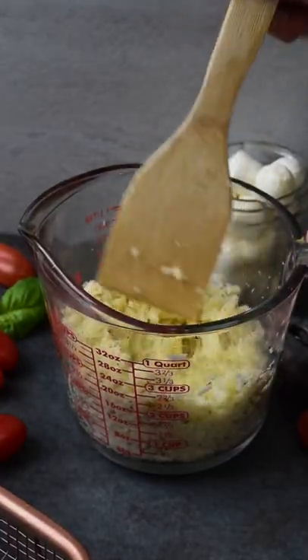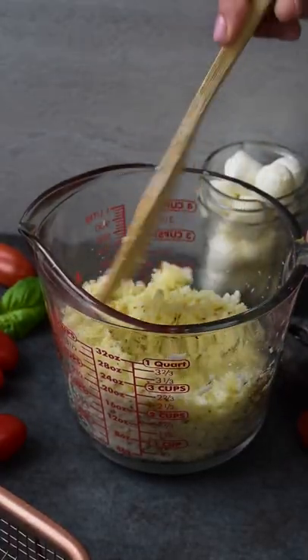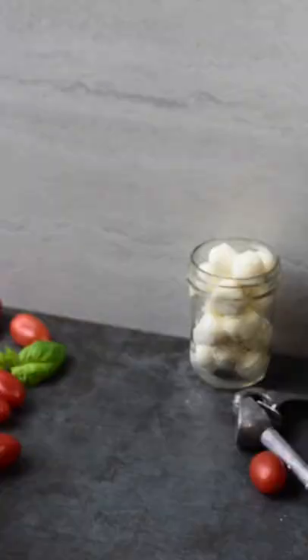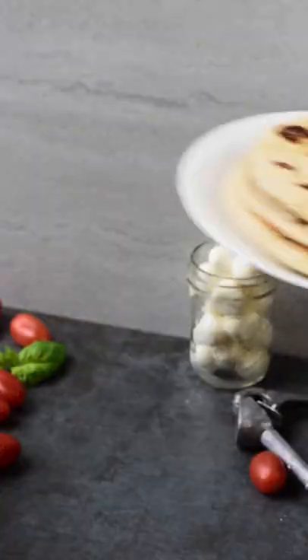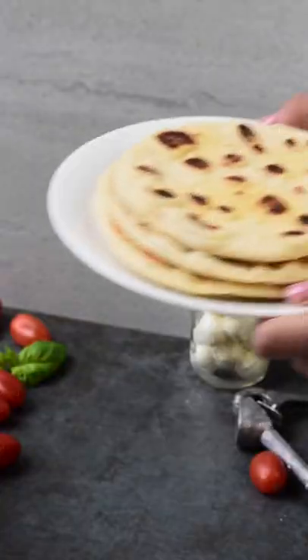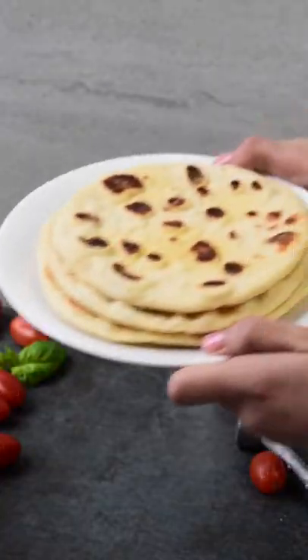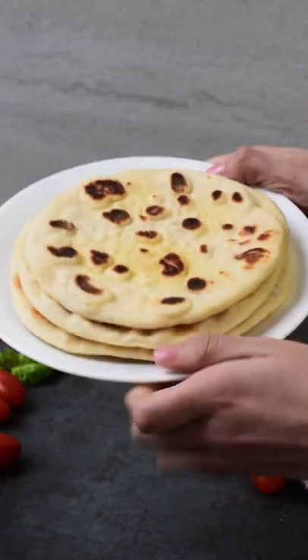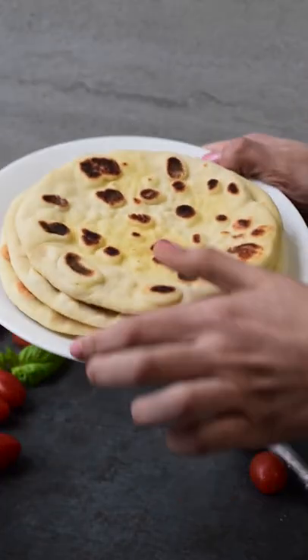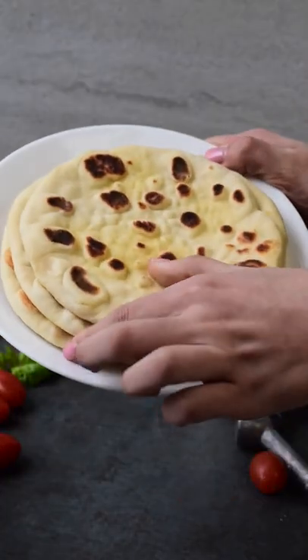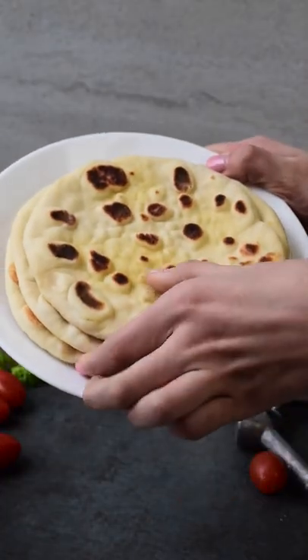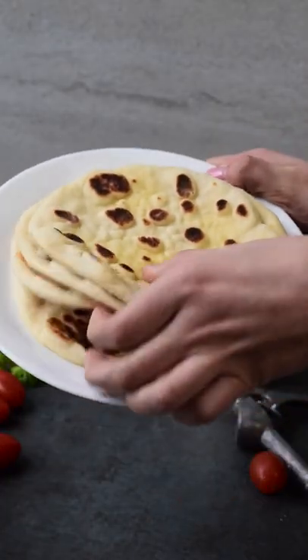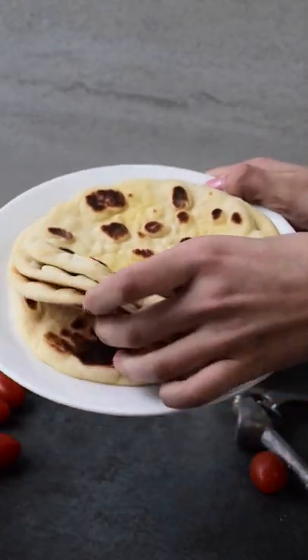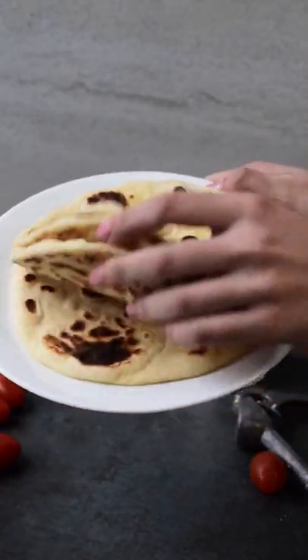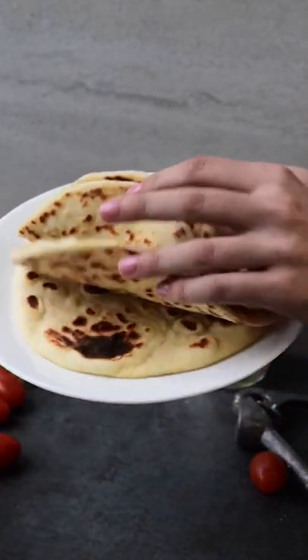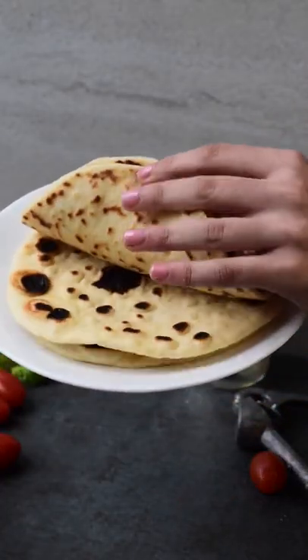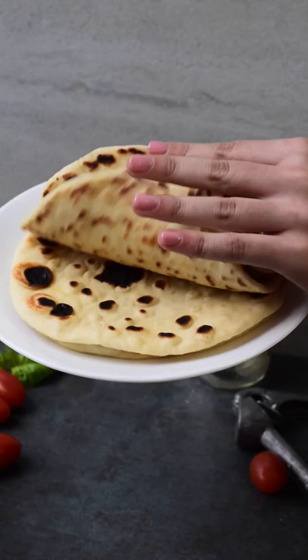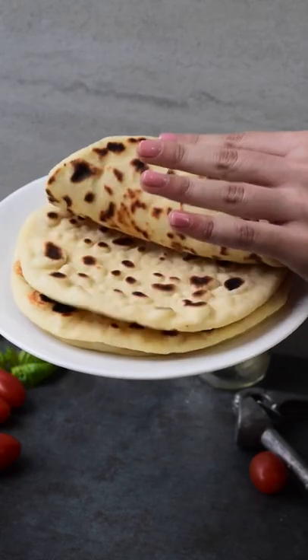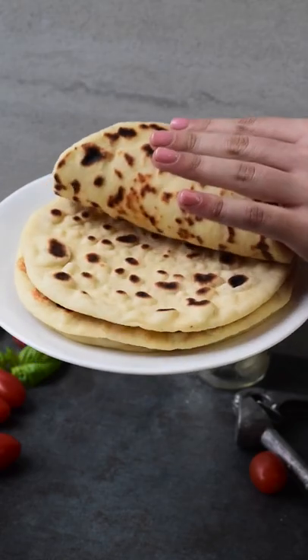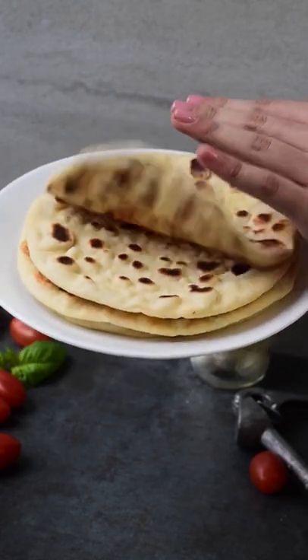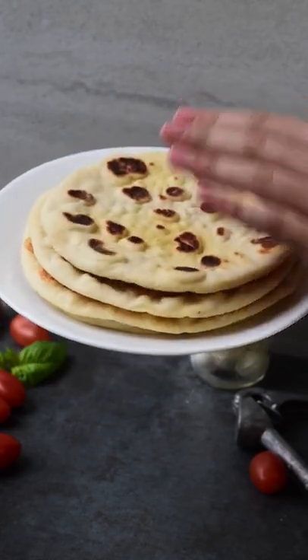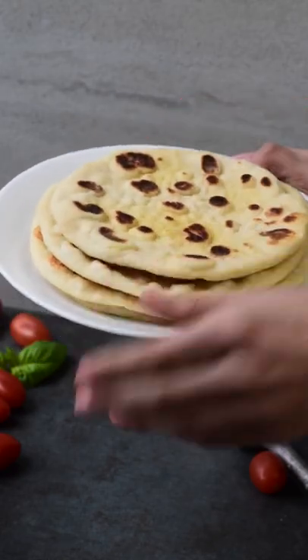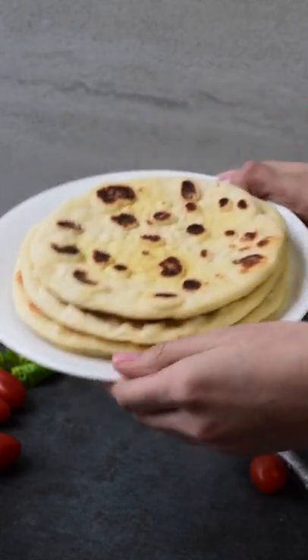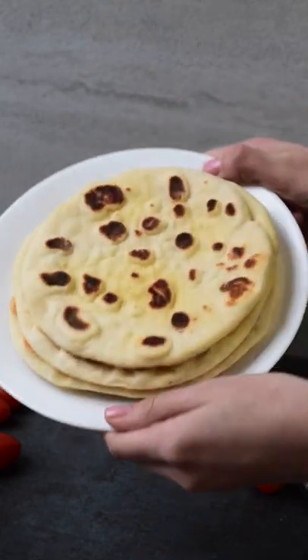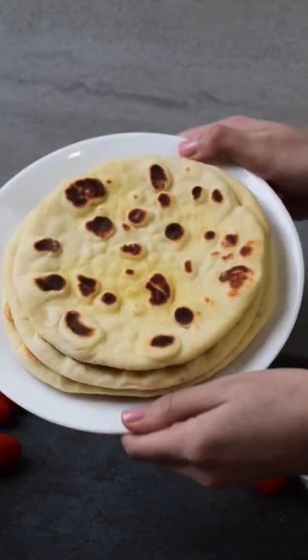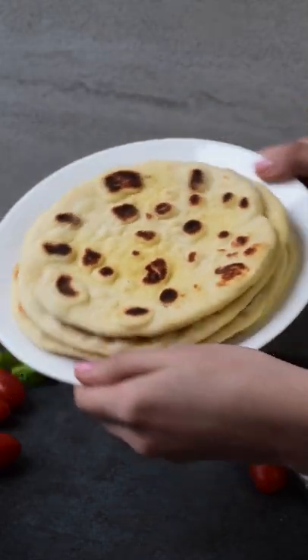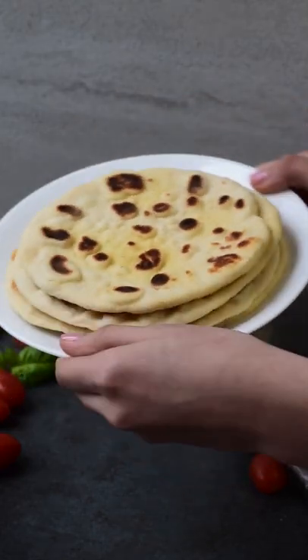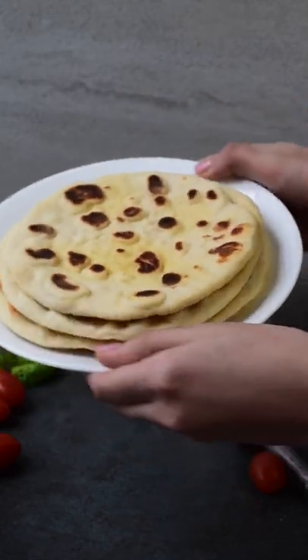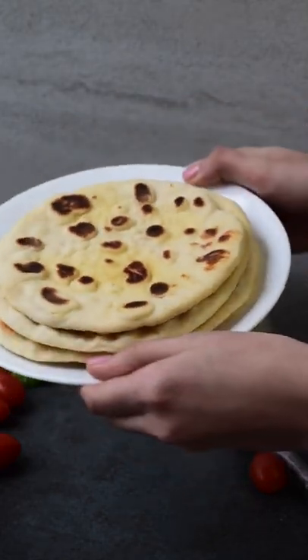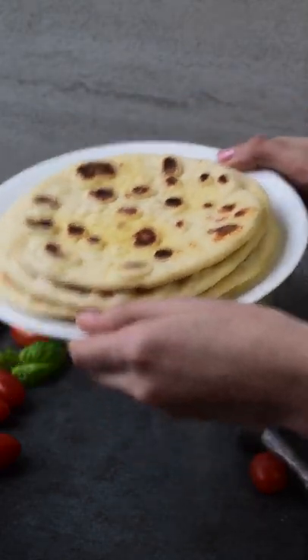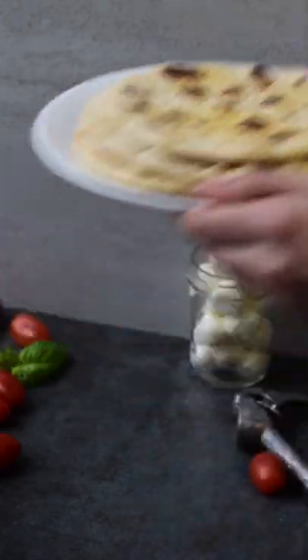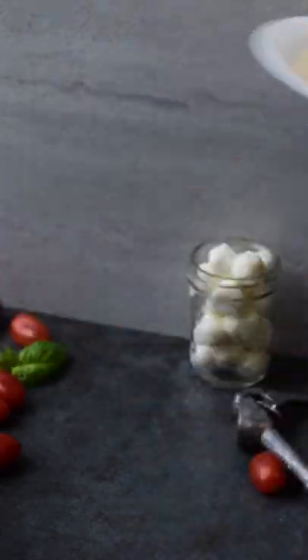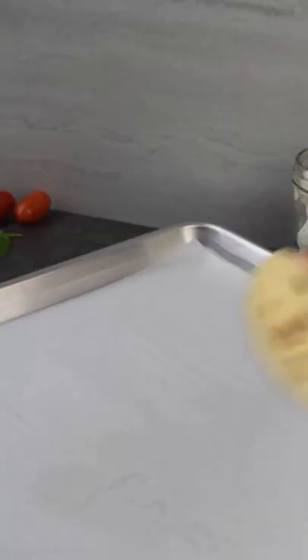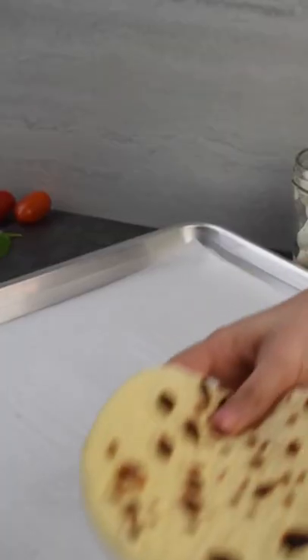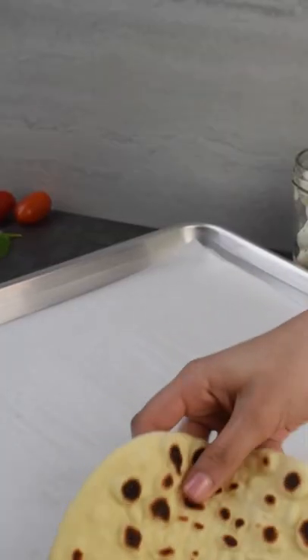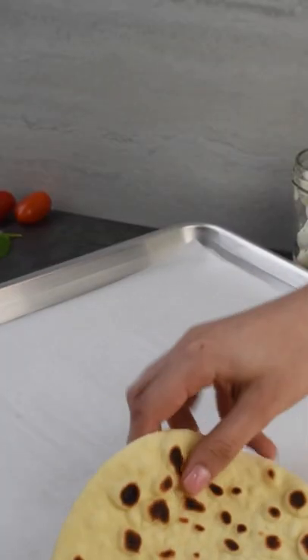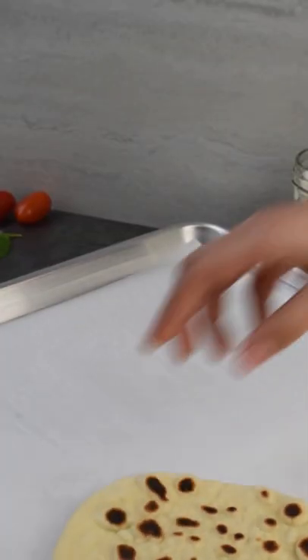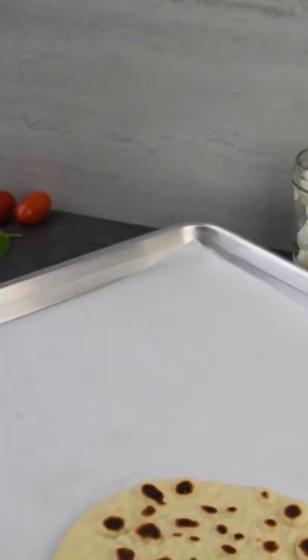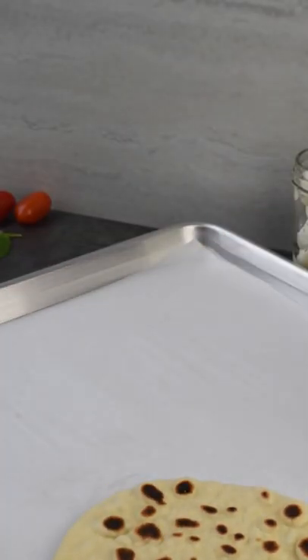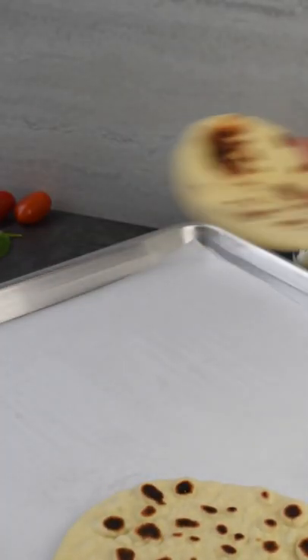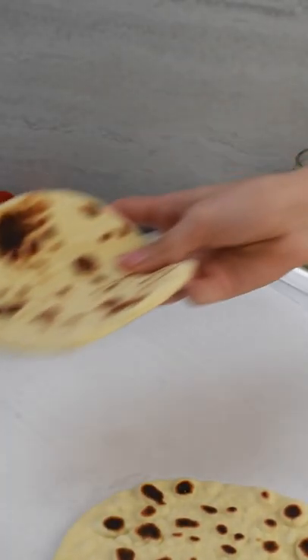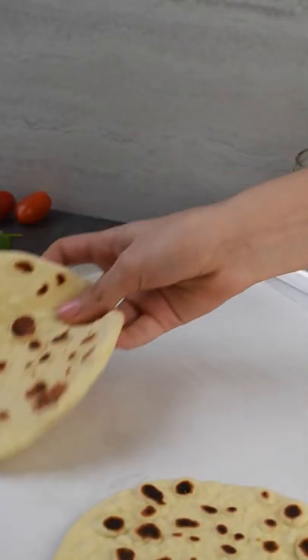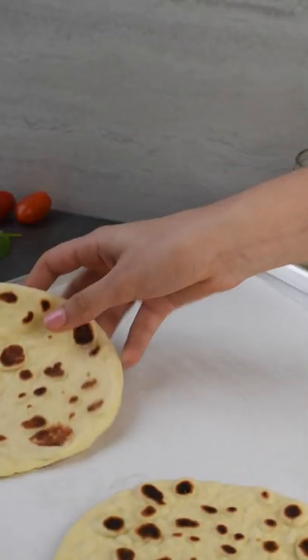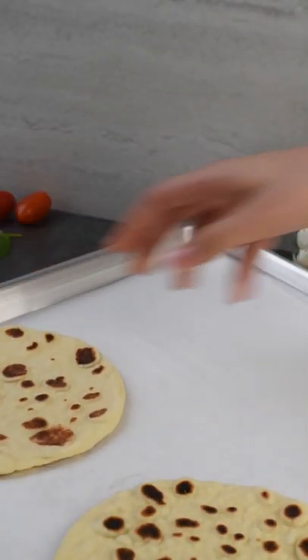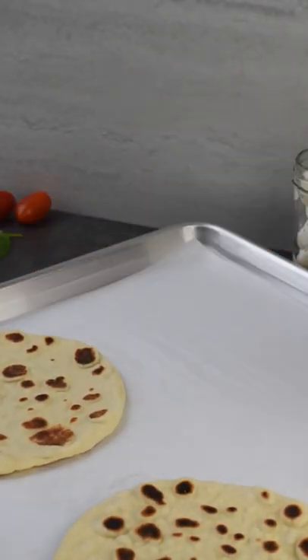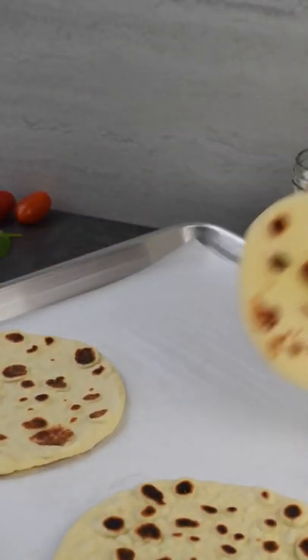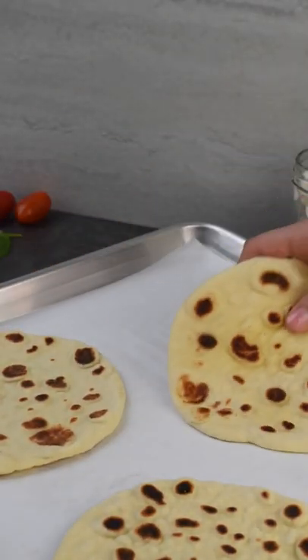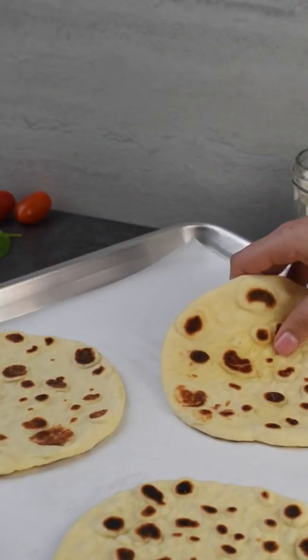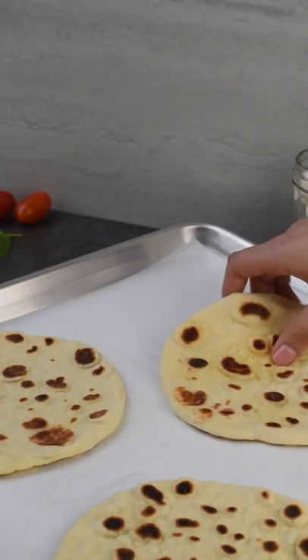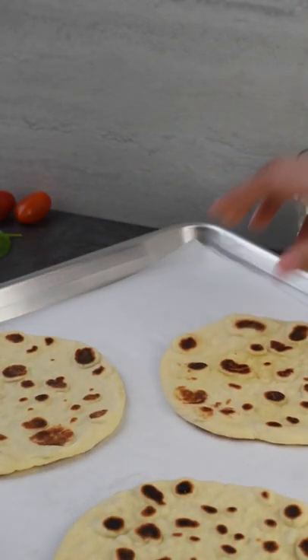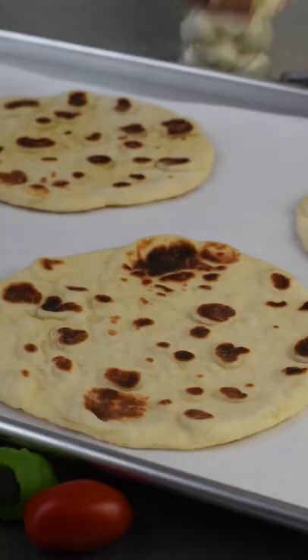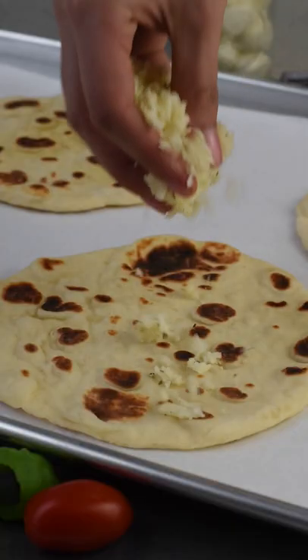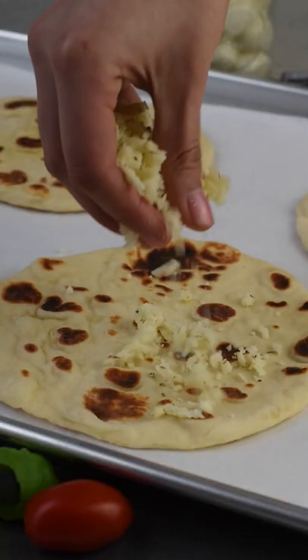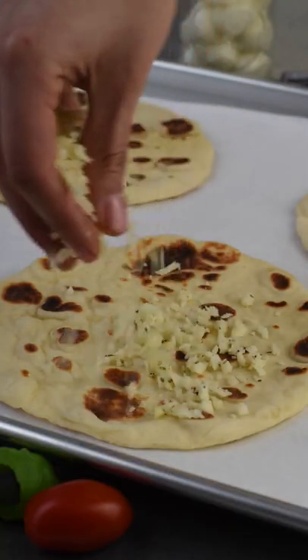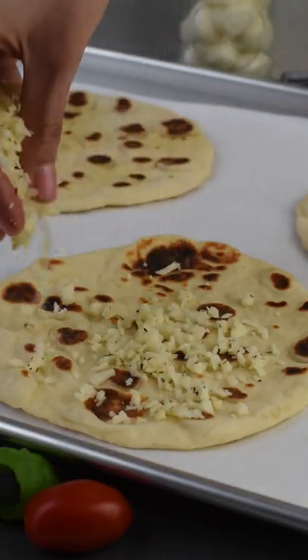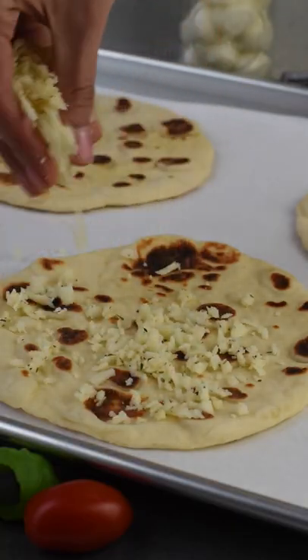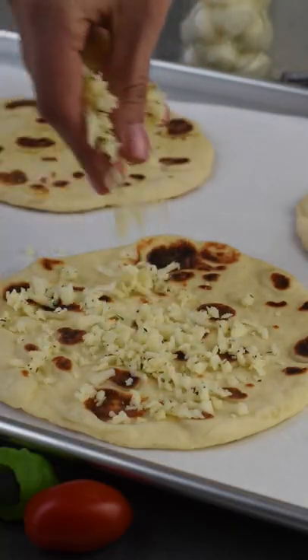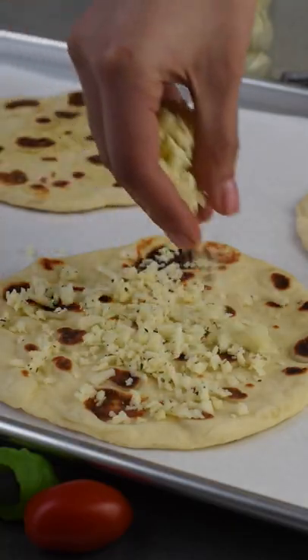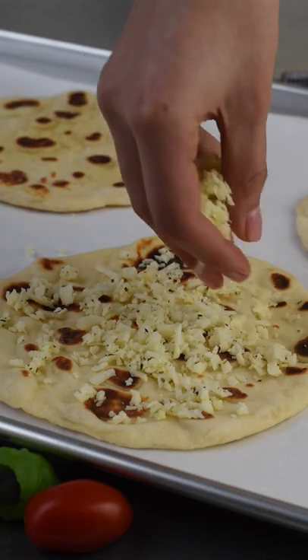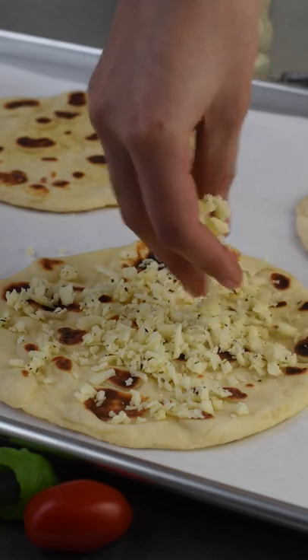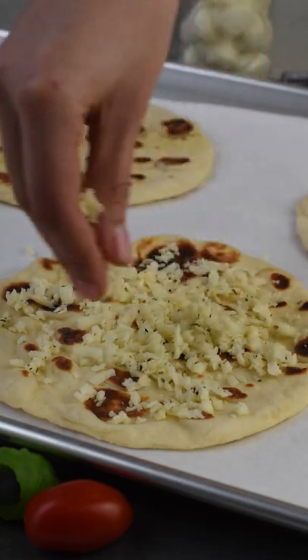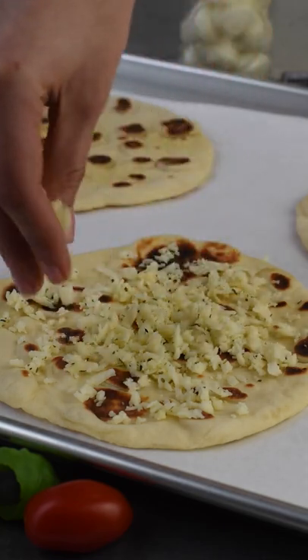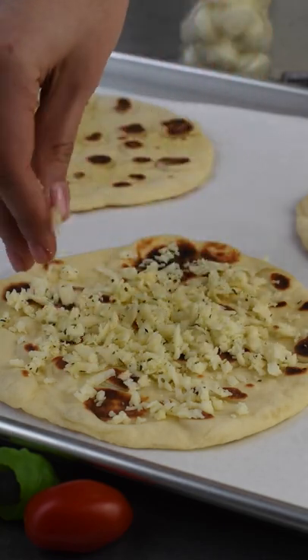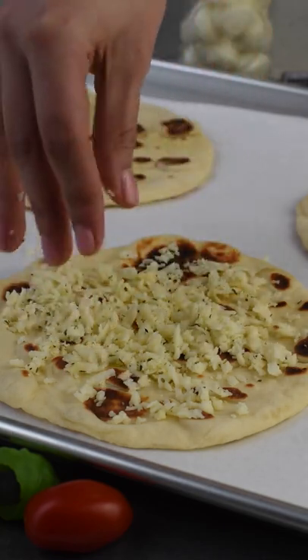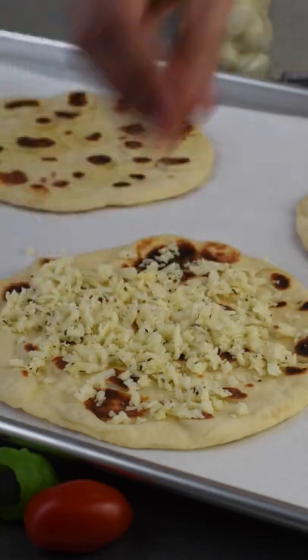For this recipe you'll need four naan — be sure to check out our recipe for that. Place the naan on a baking sheet and evenly sprinkle the cheese mixture over each one.